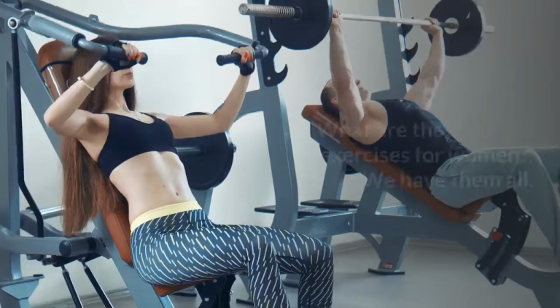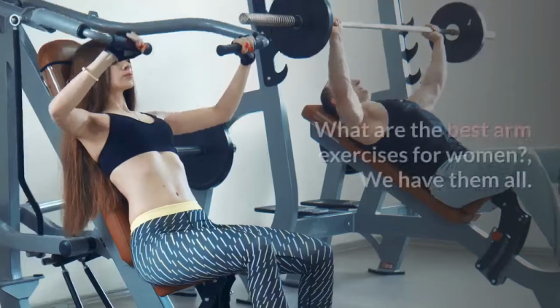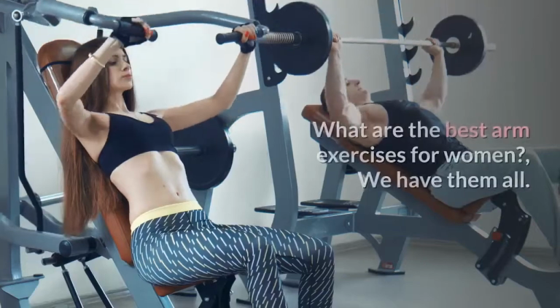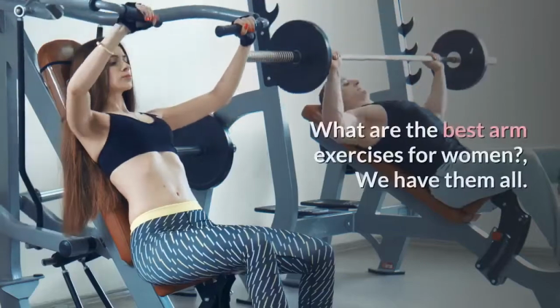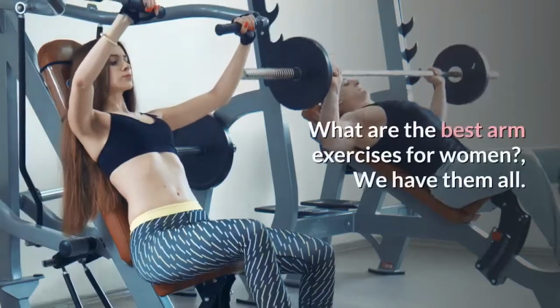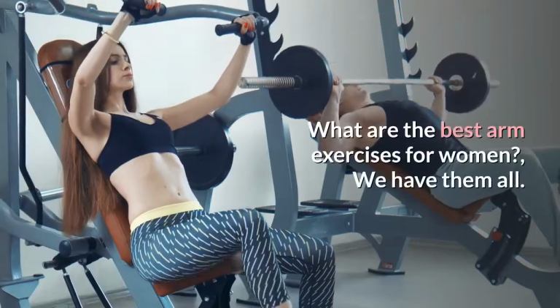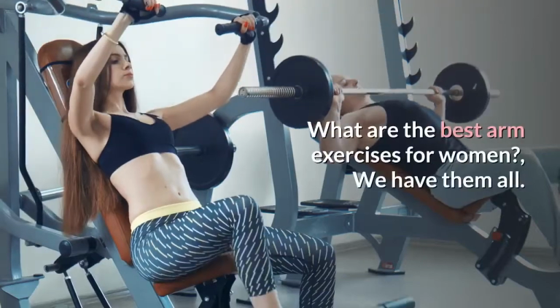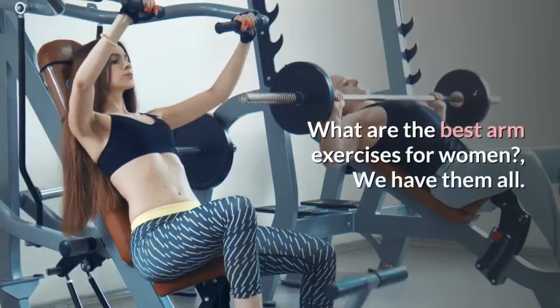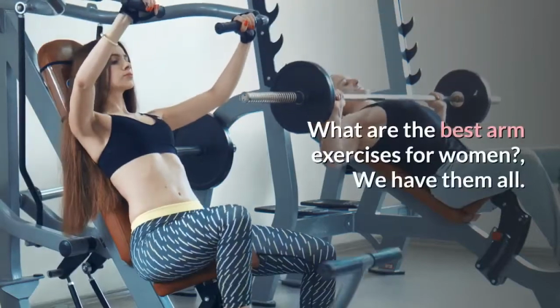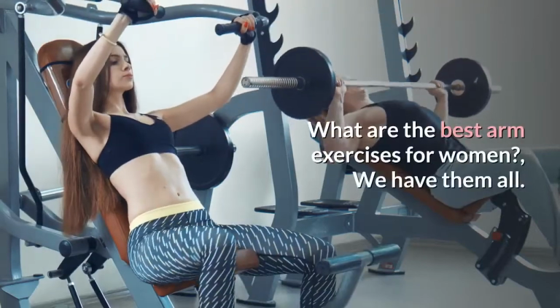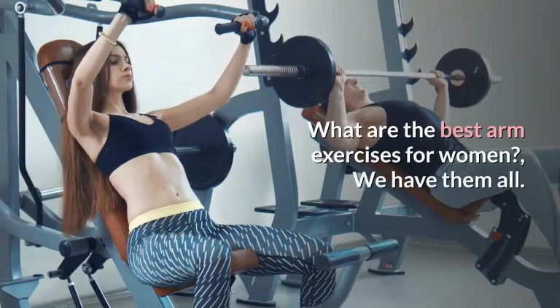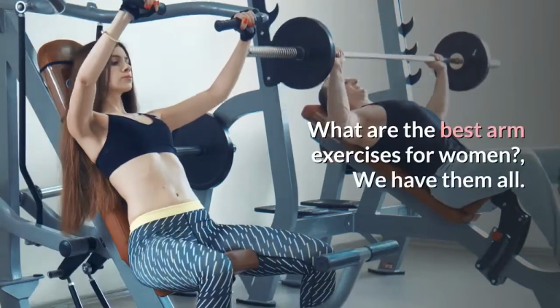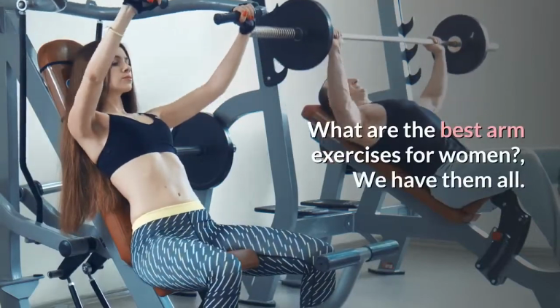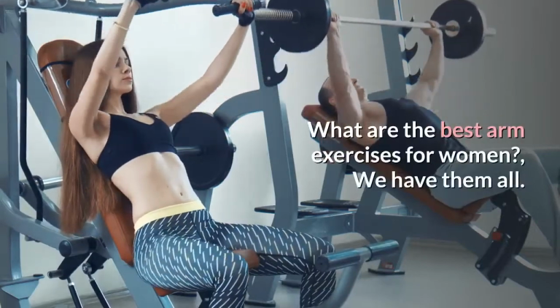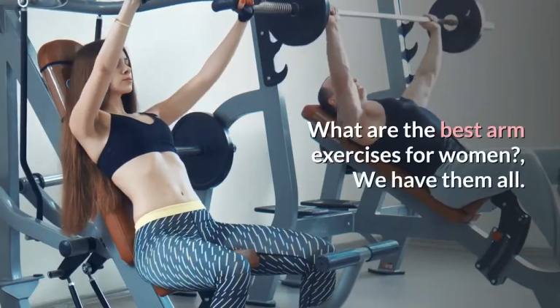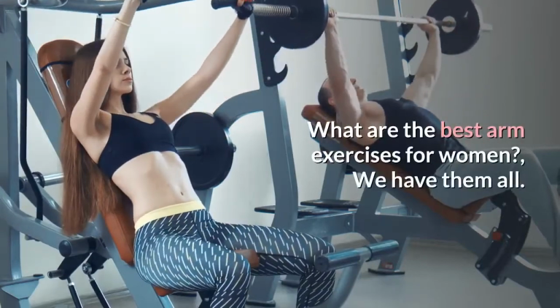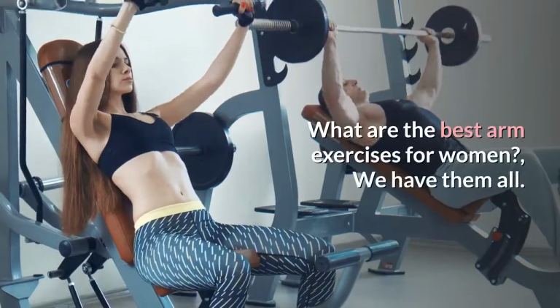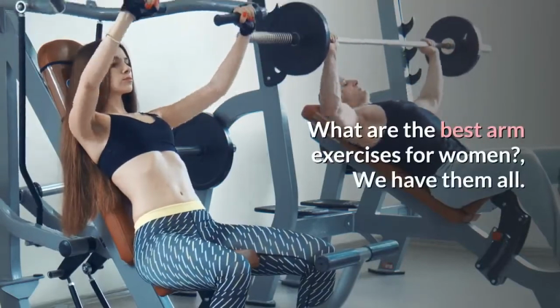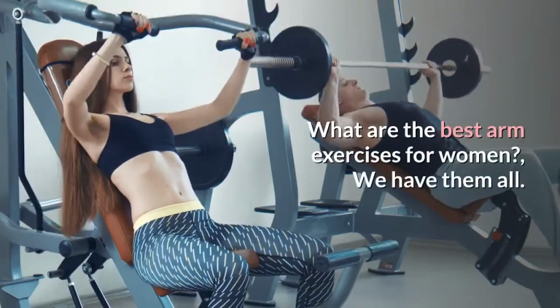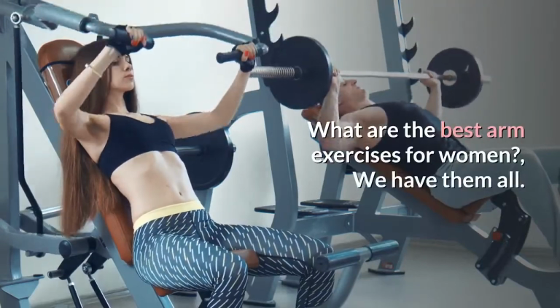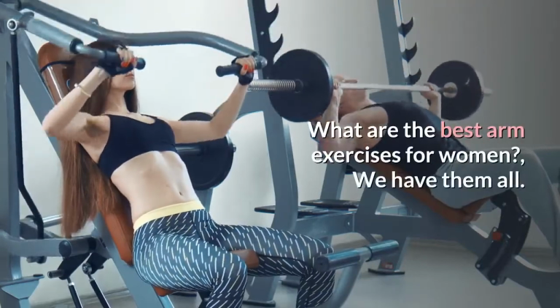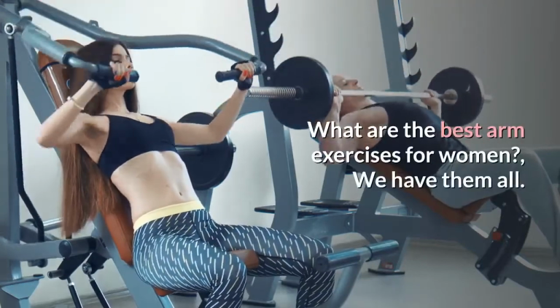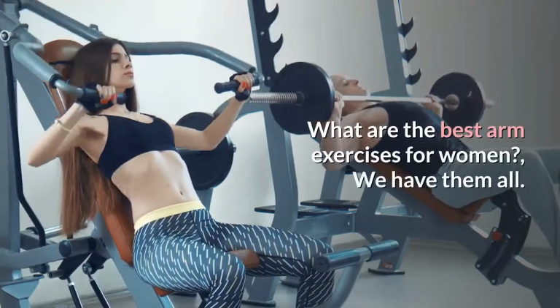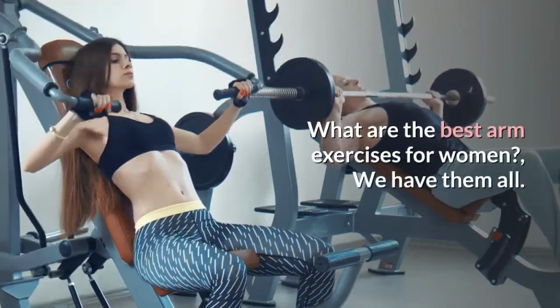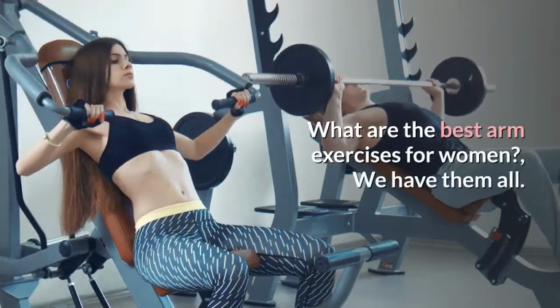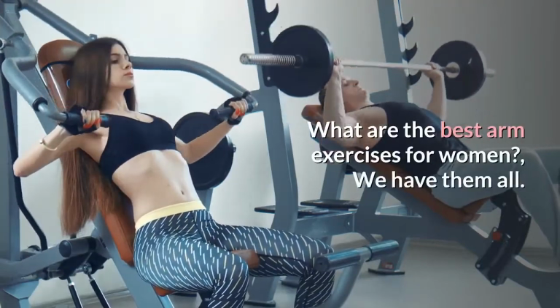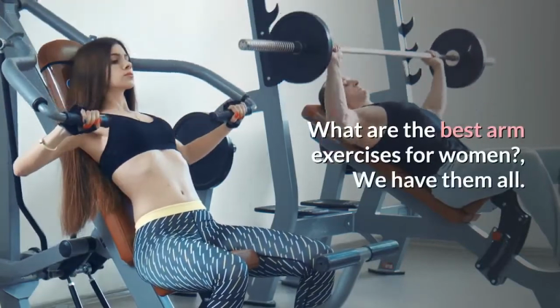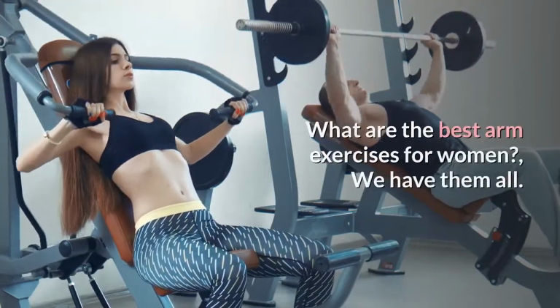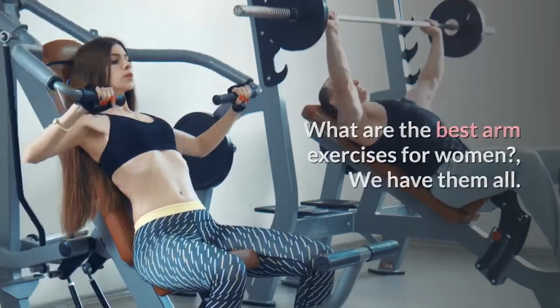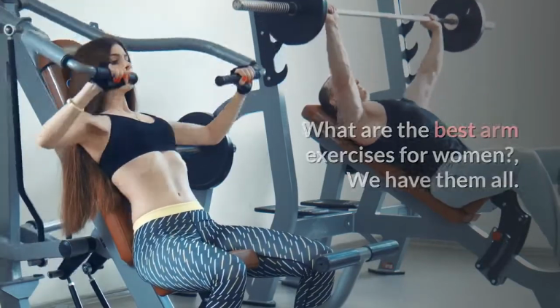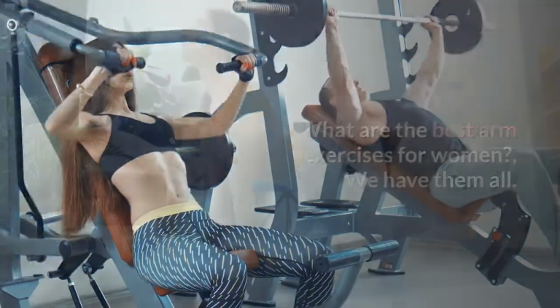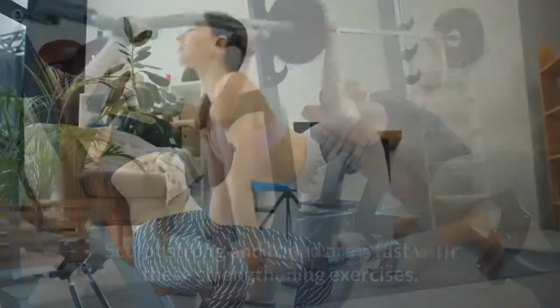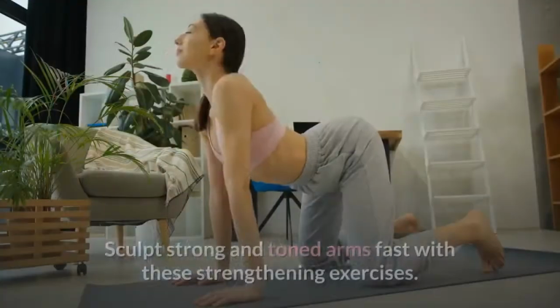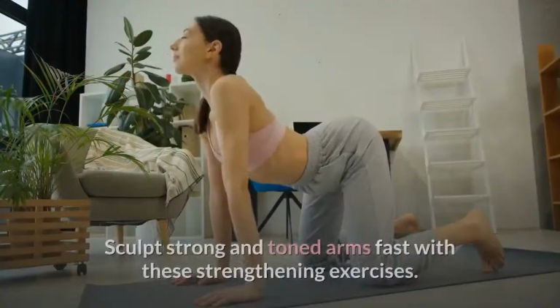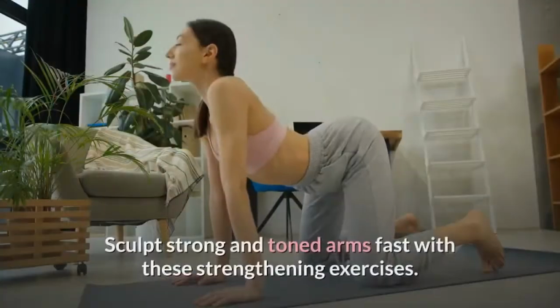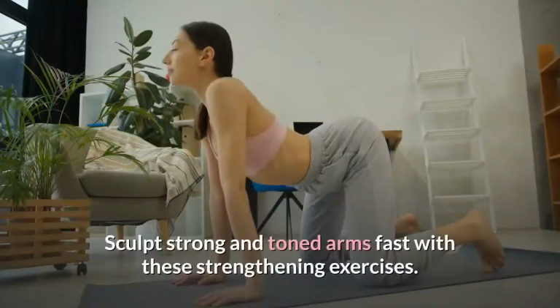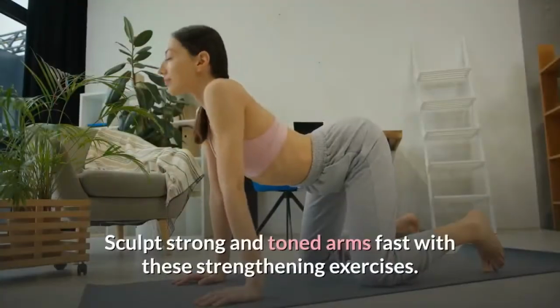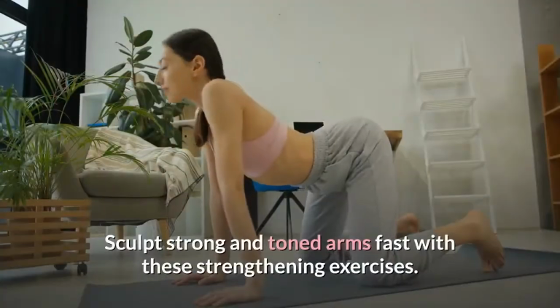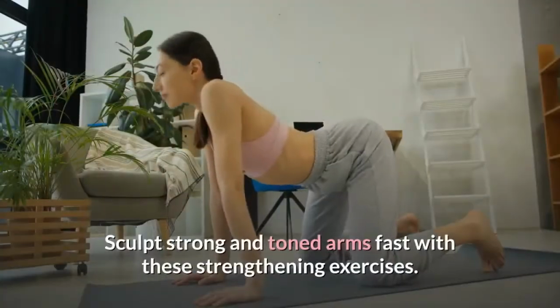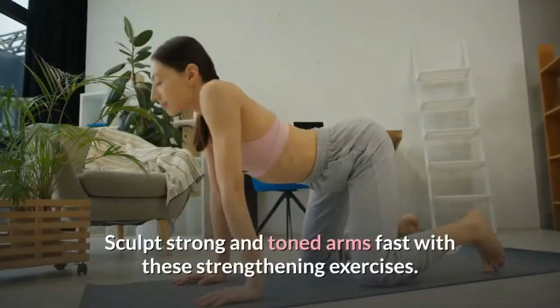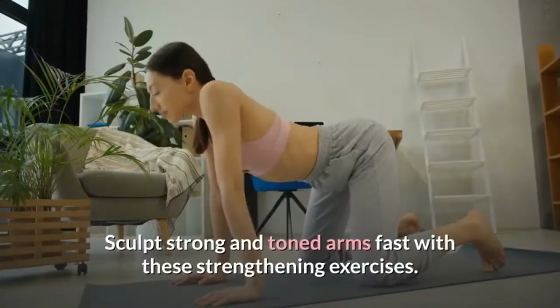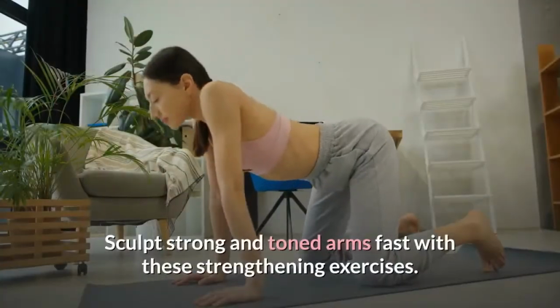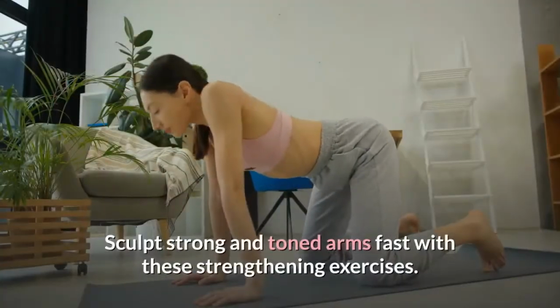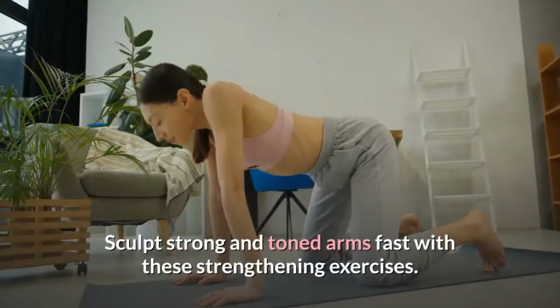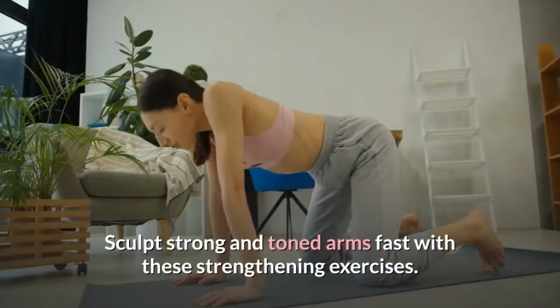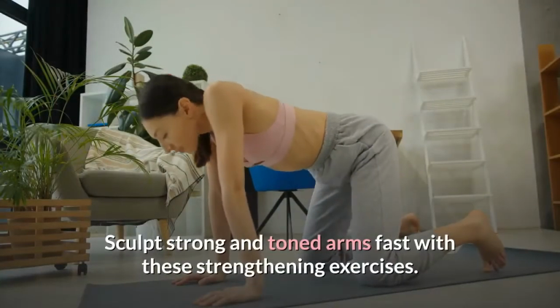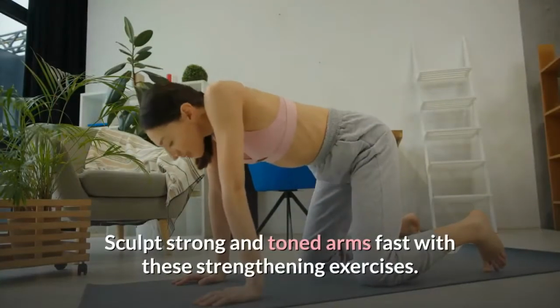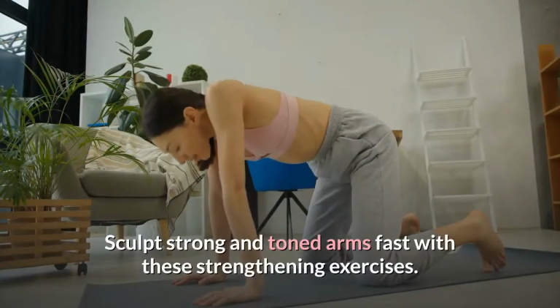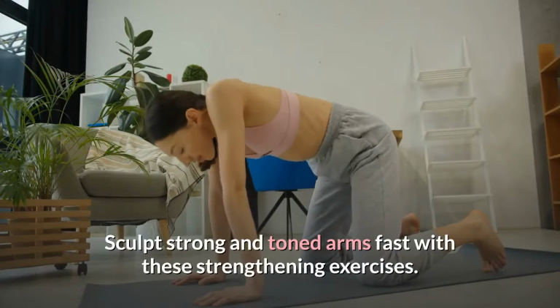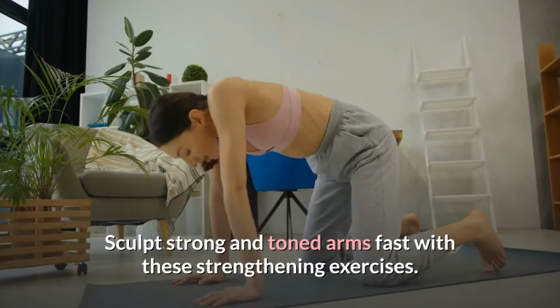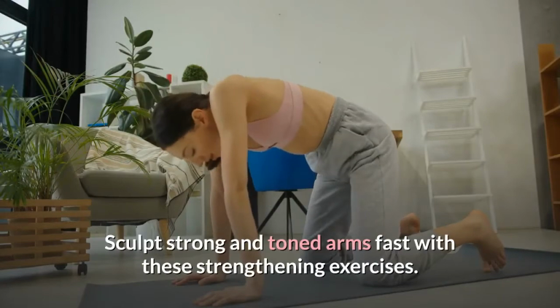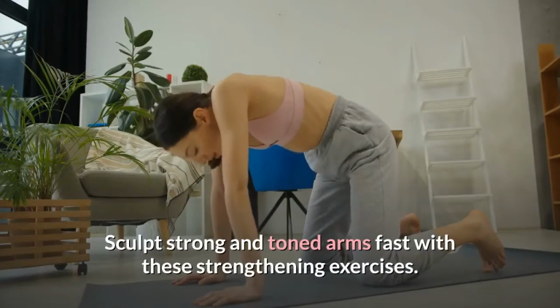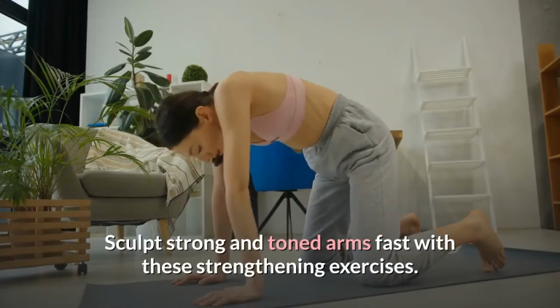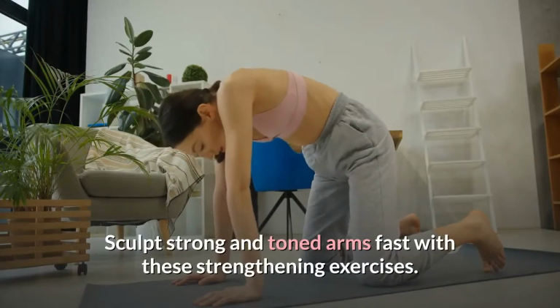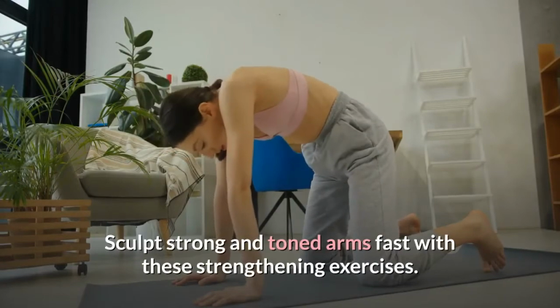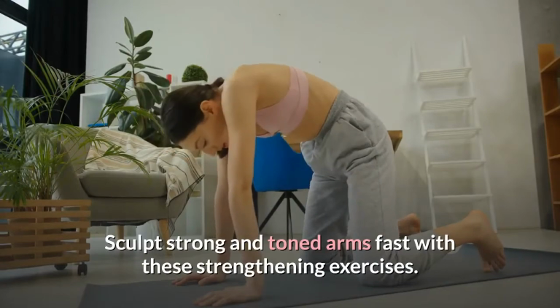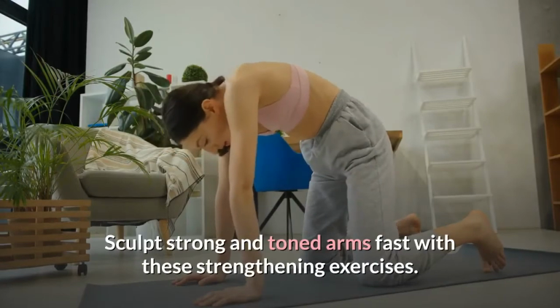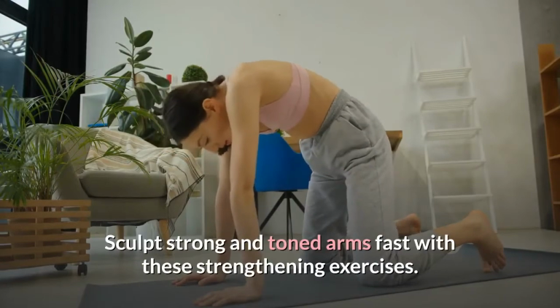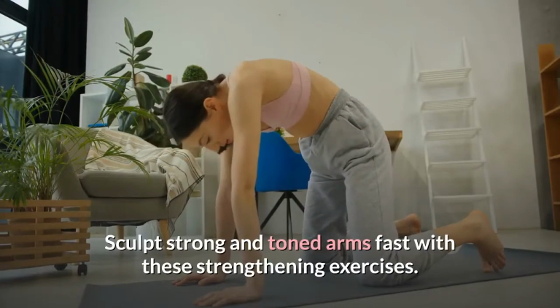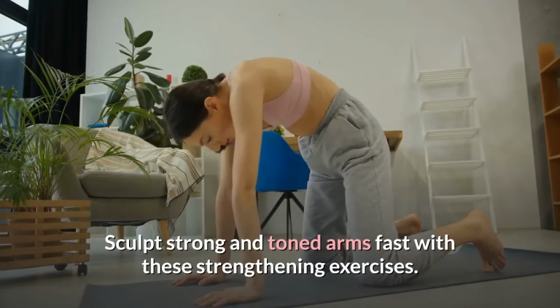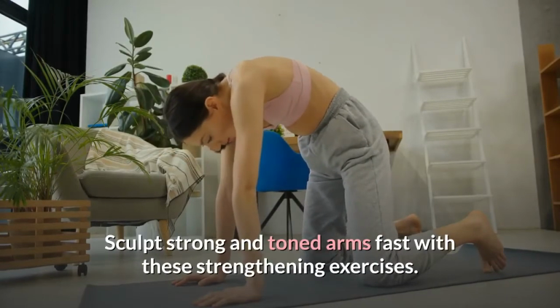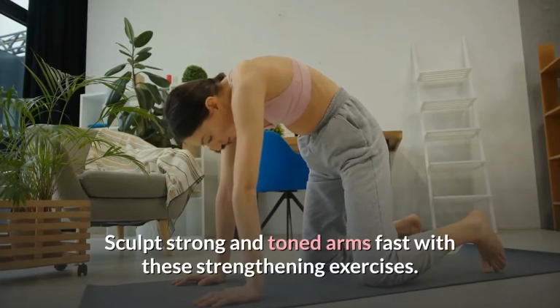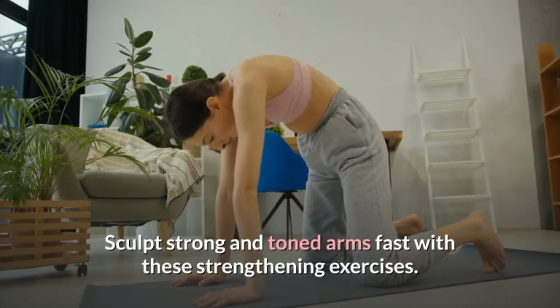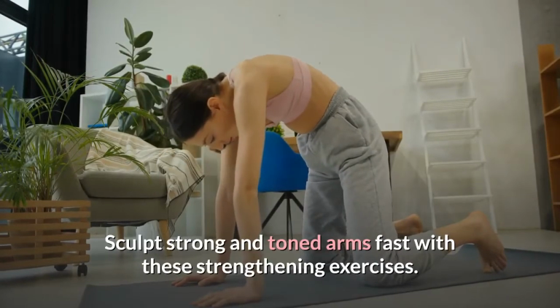What are the best arm exercises for women? We have them all. Sculpt strong and toned arms fast with these strengthening exercises.